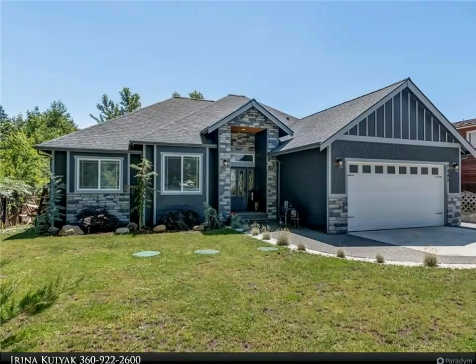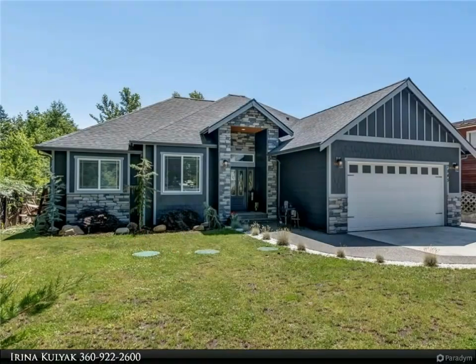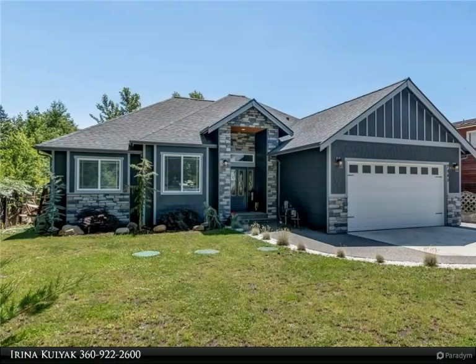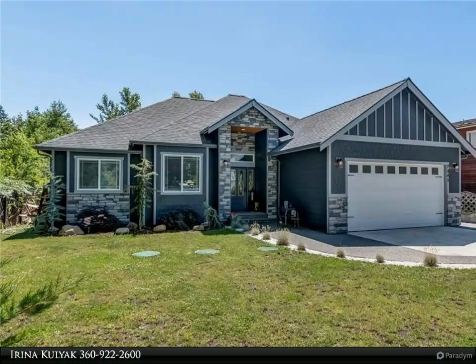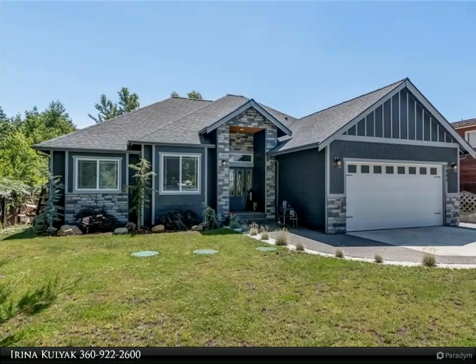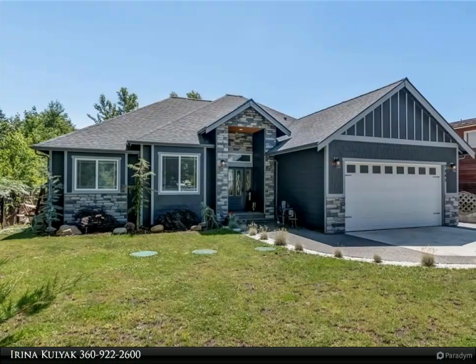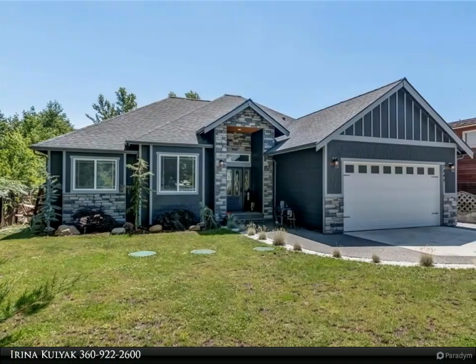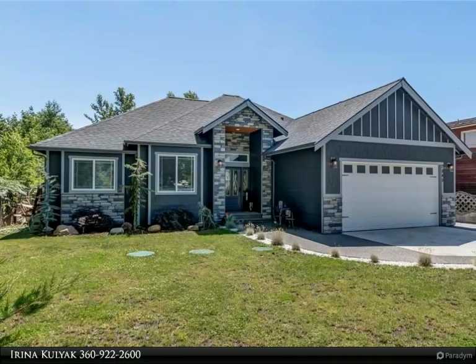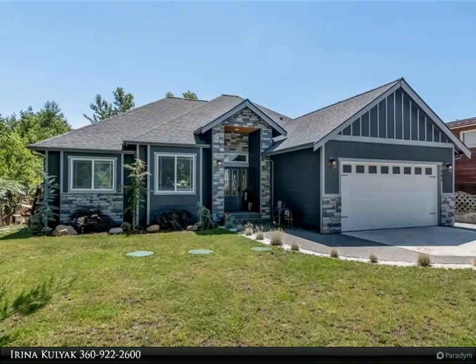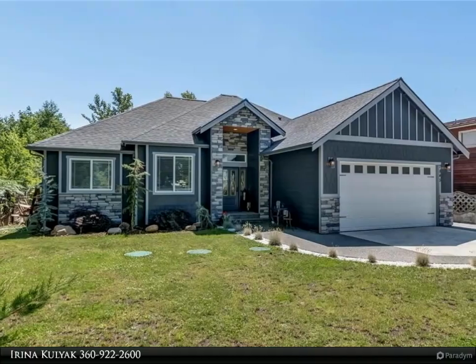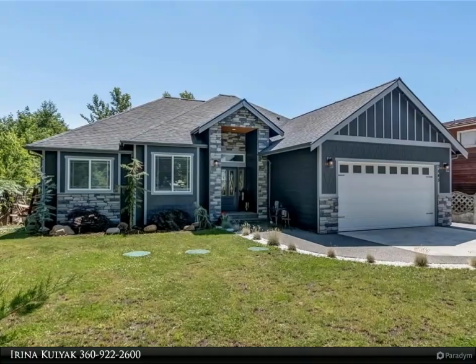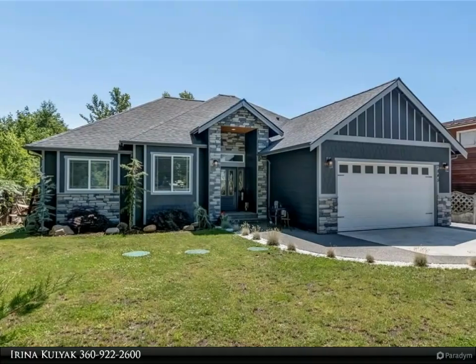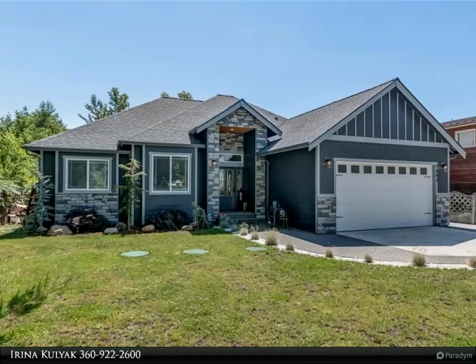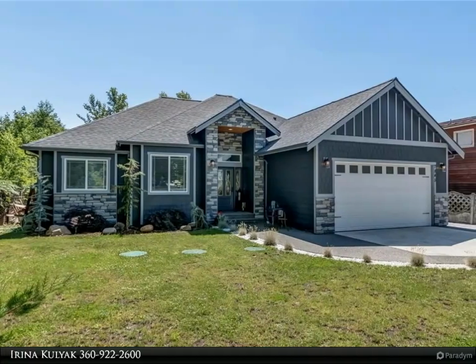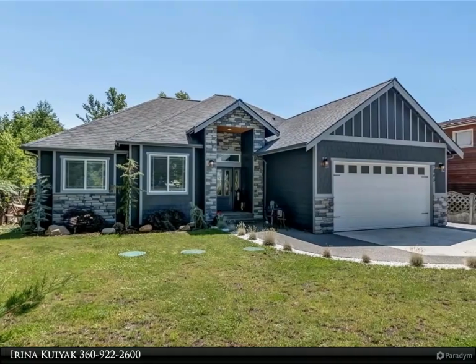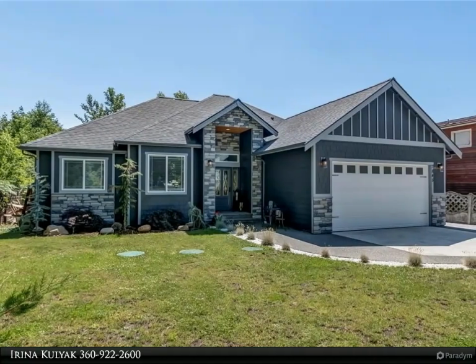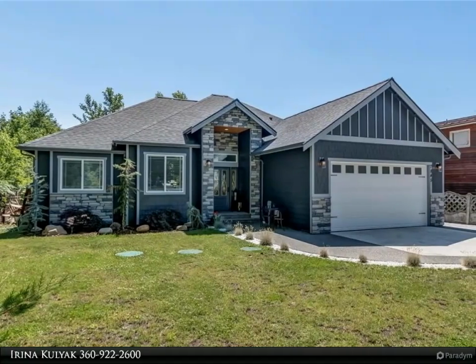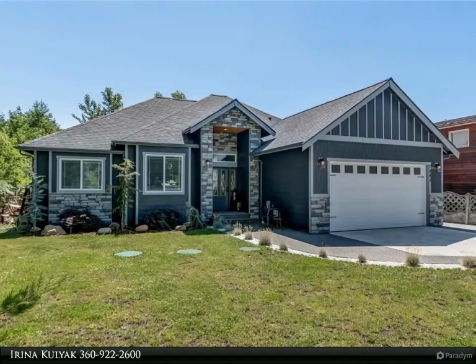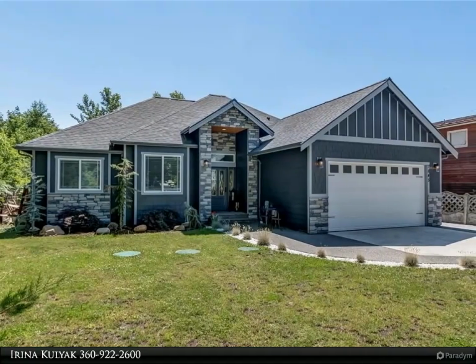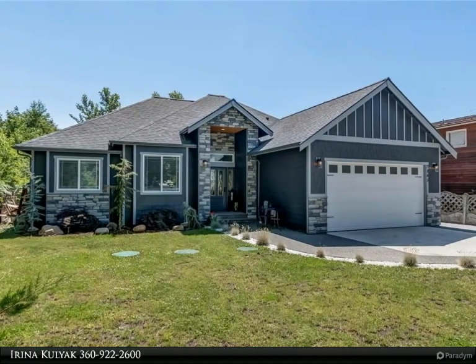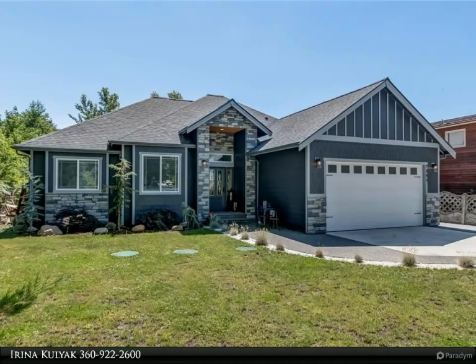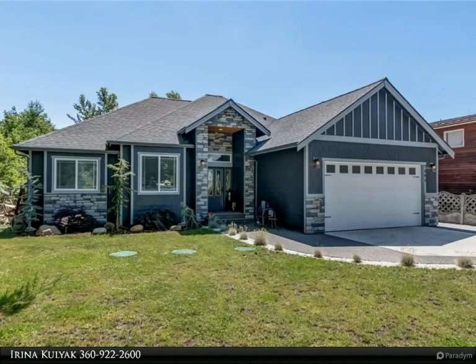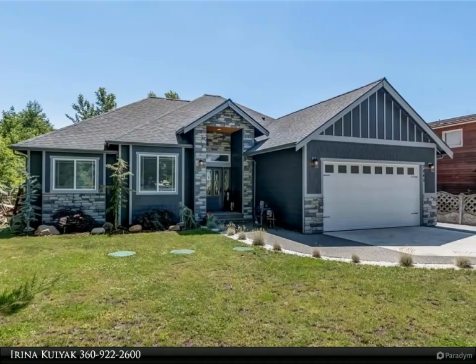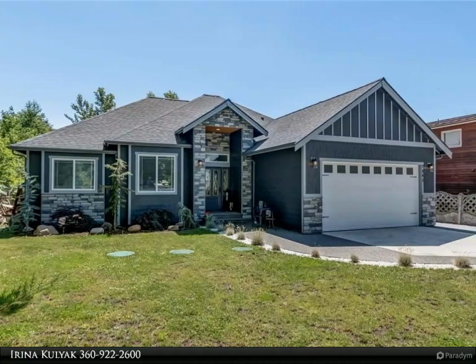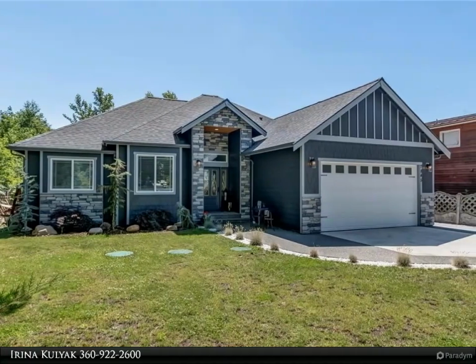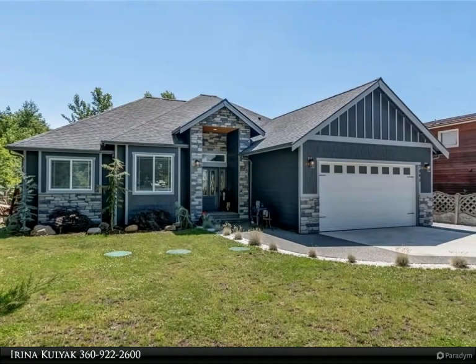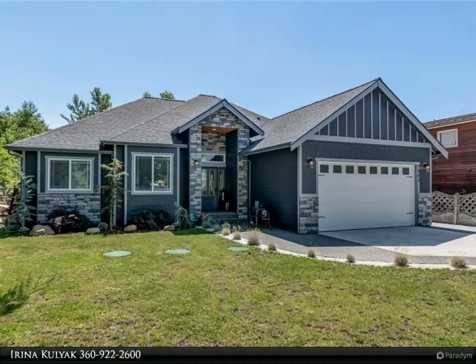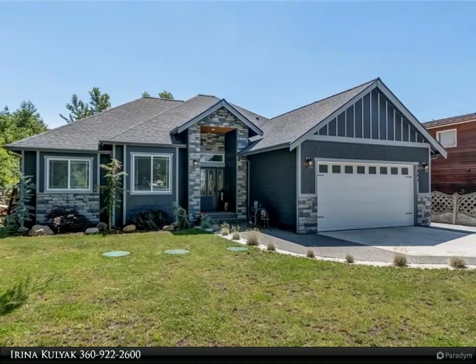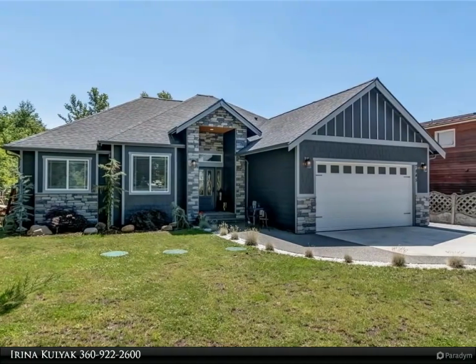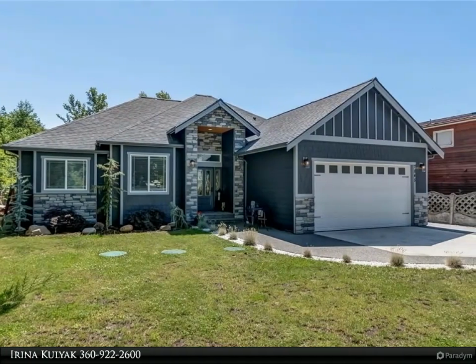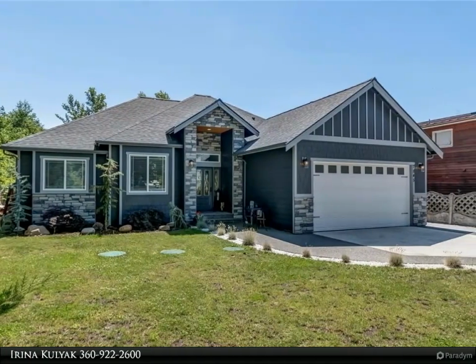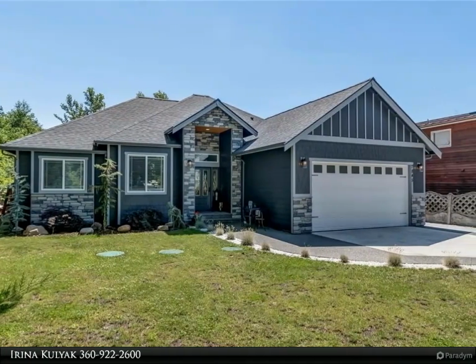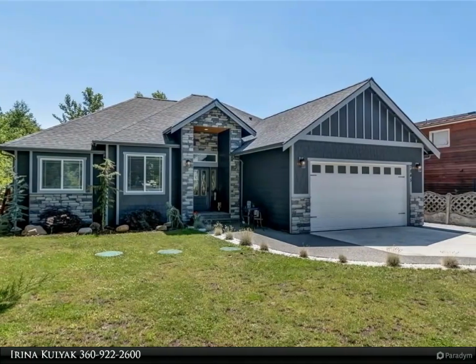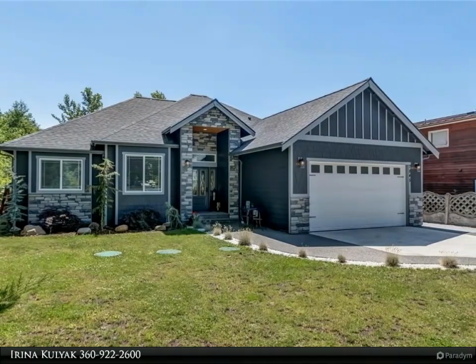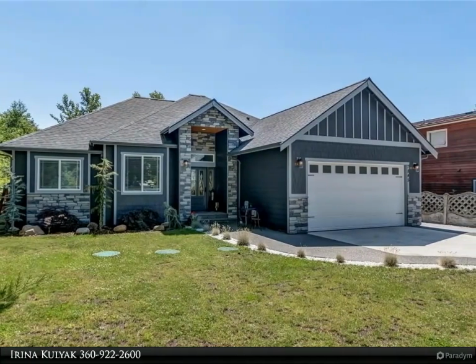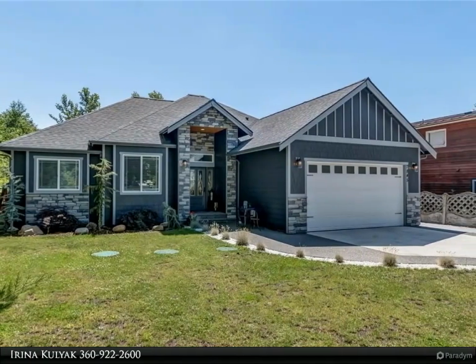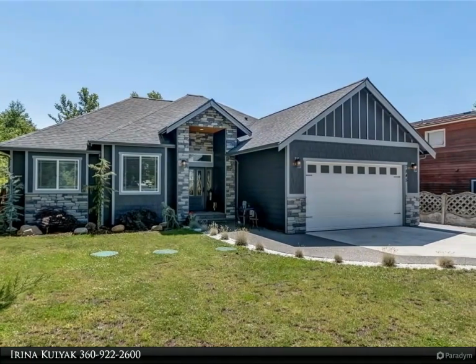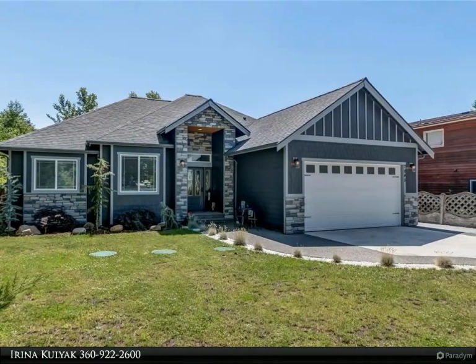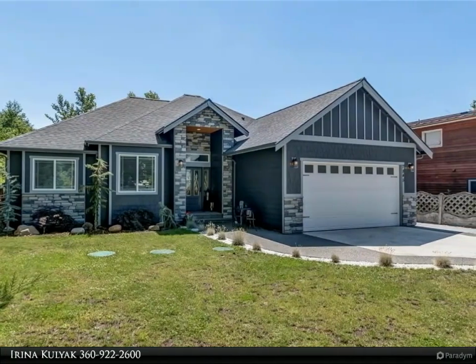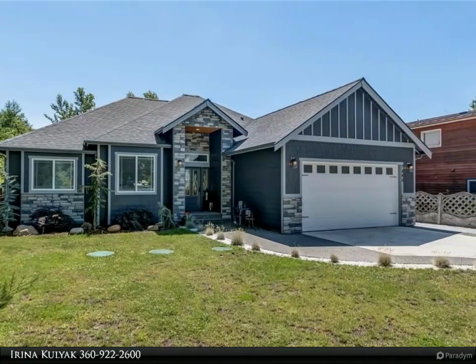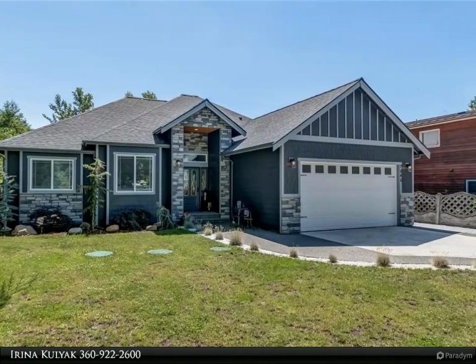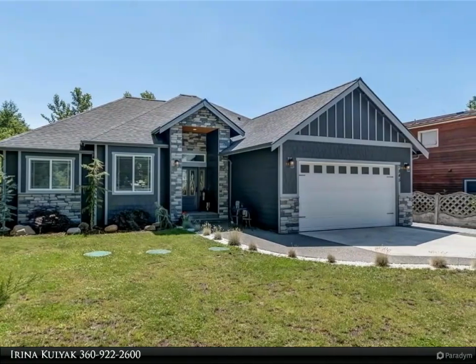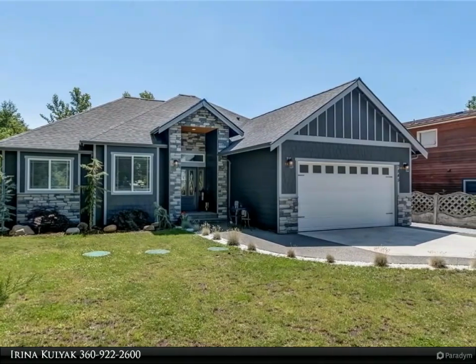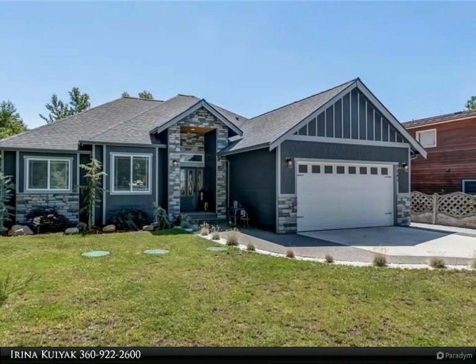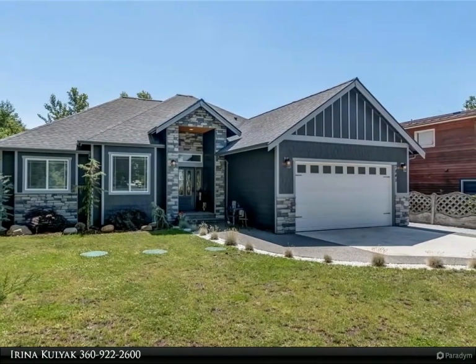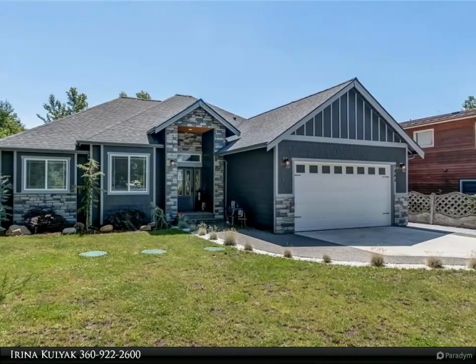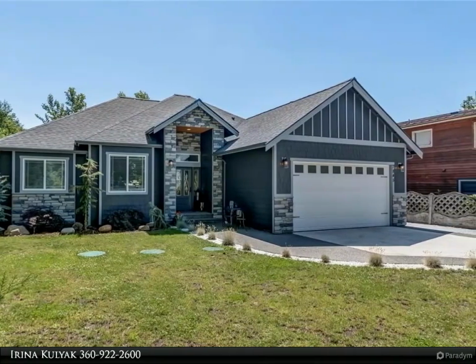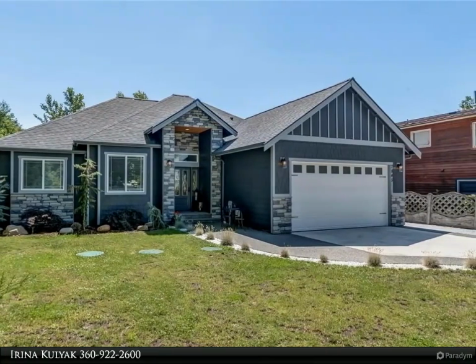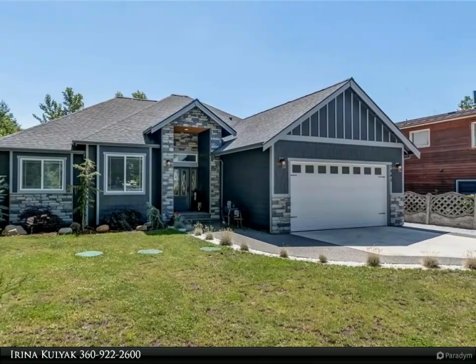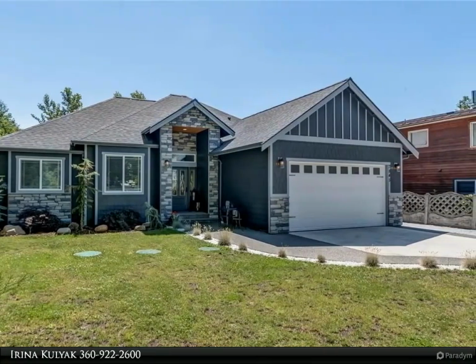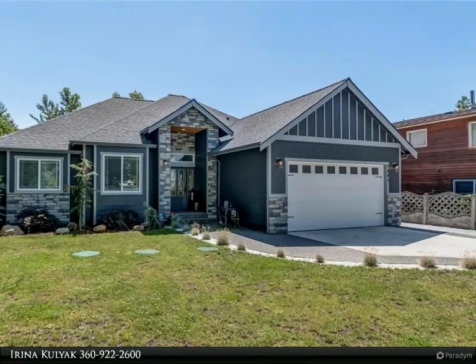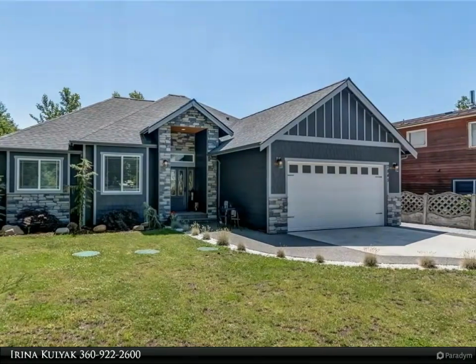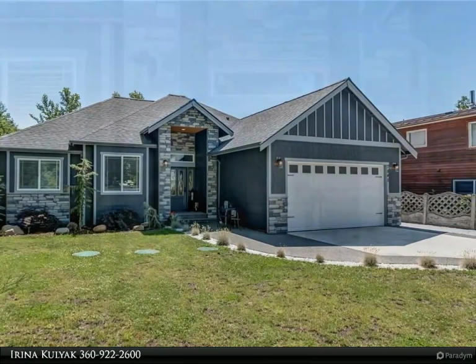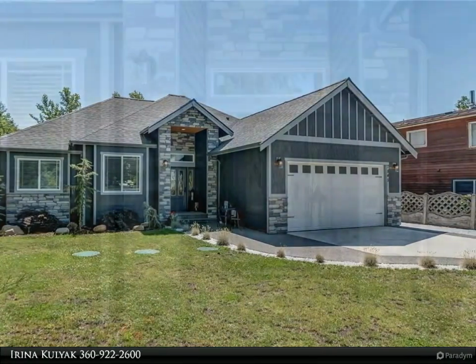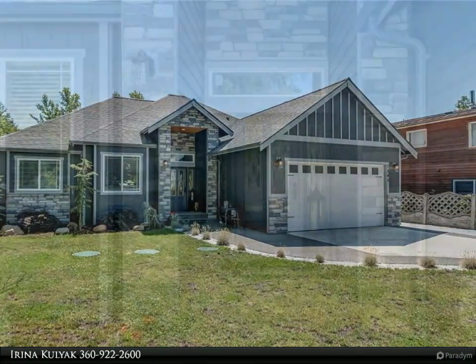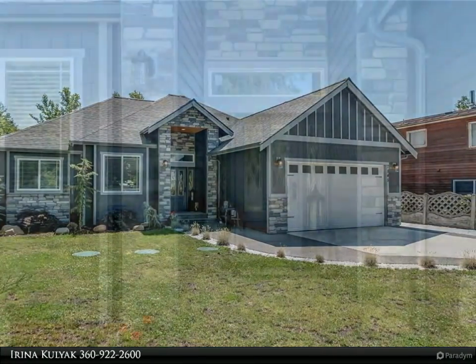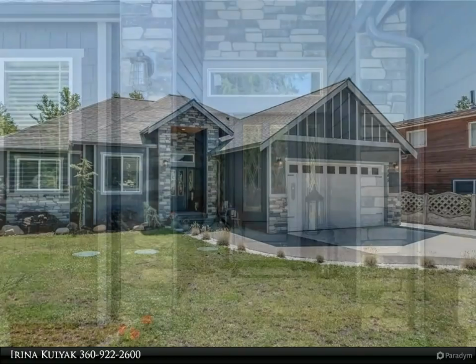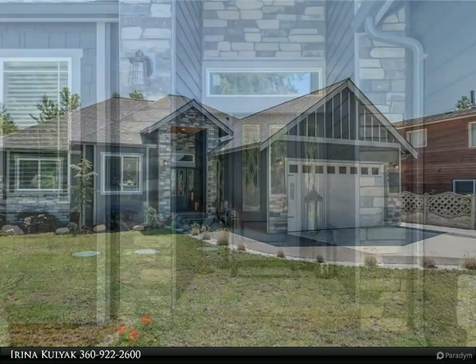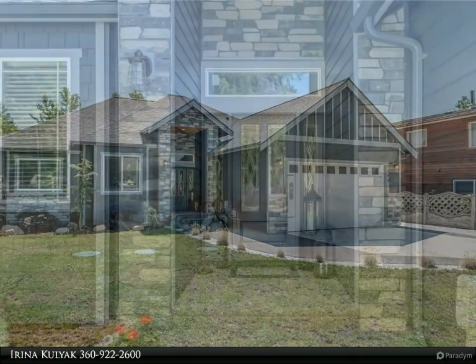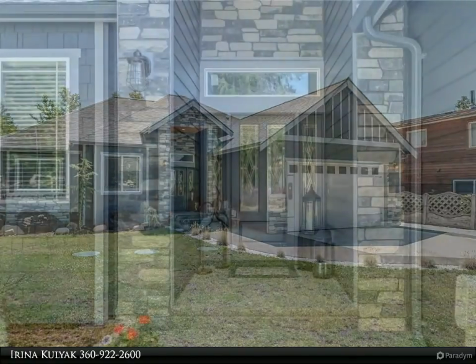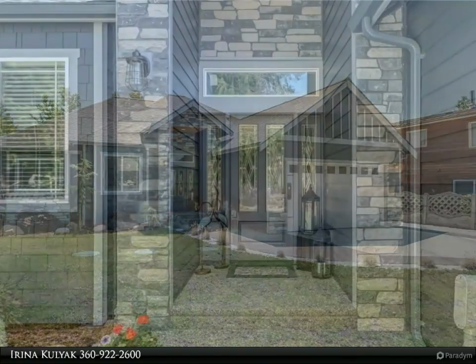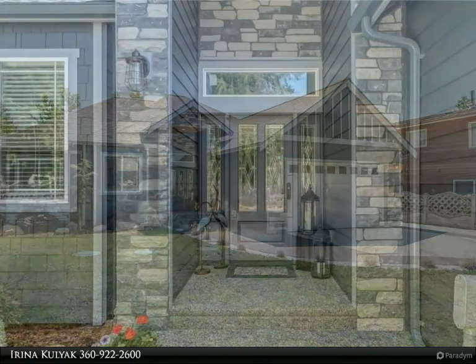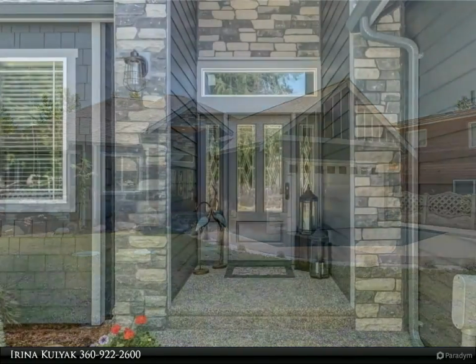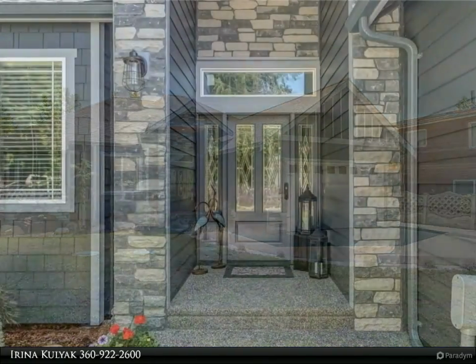Stunning and simply beautiful masterpiece. Exceptional detail and craftsmanship showcase the finest finishes.